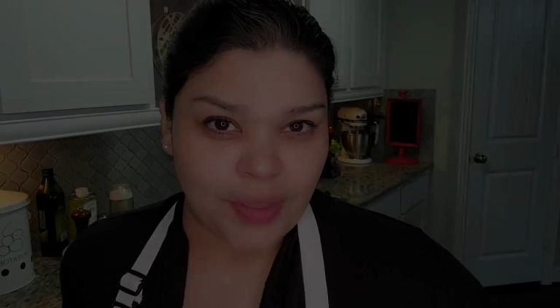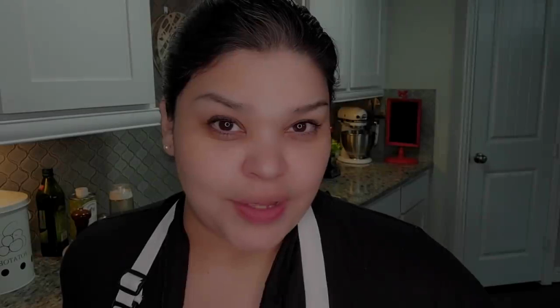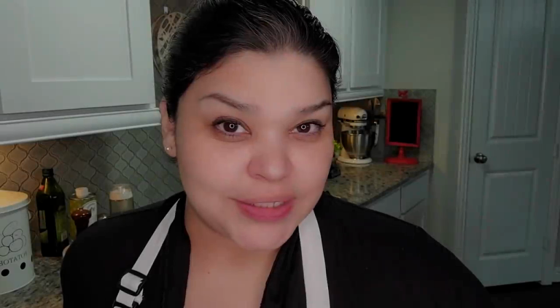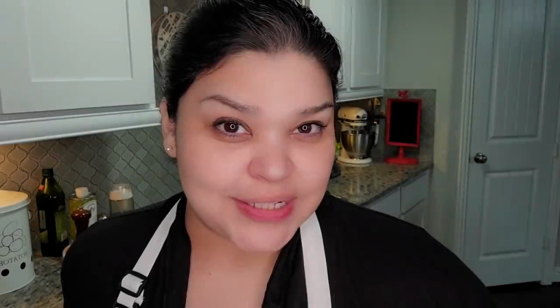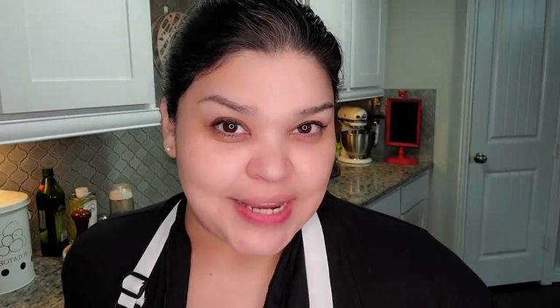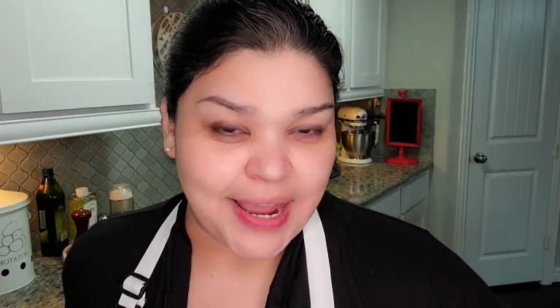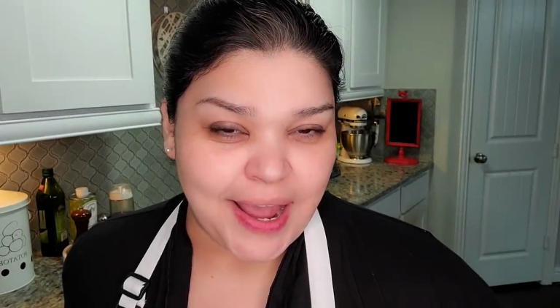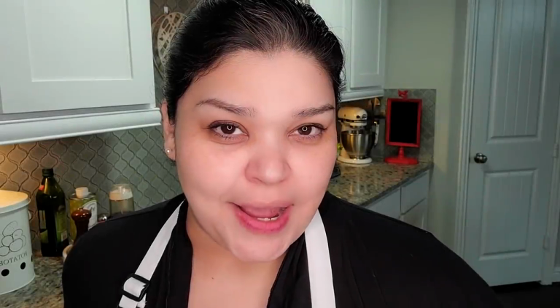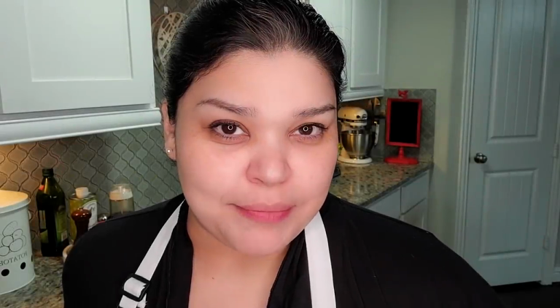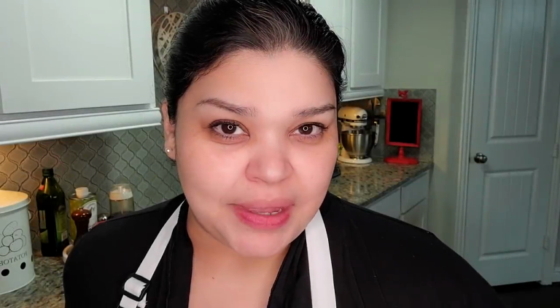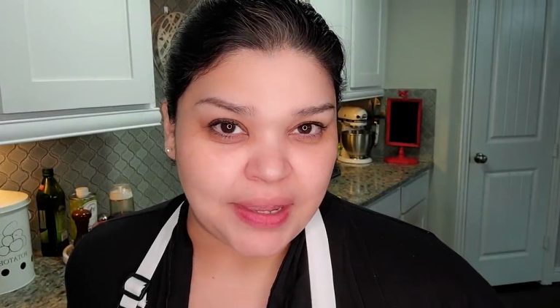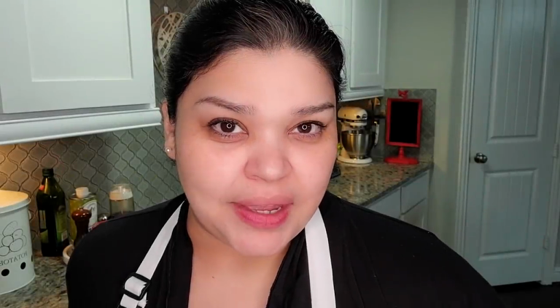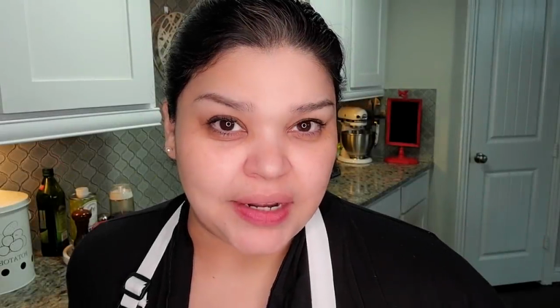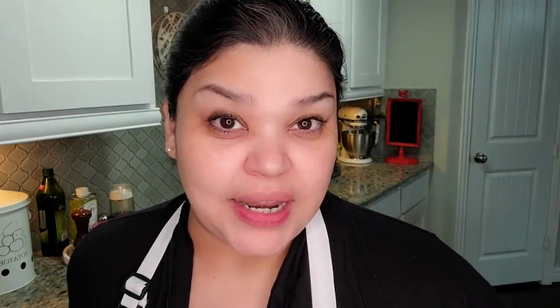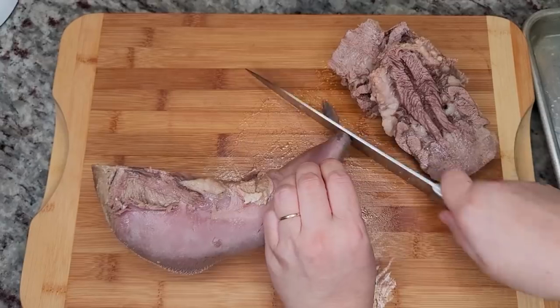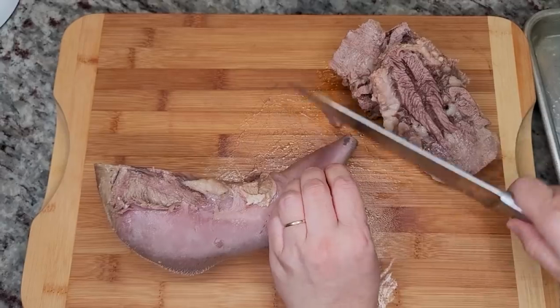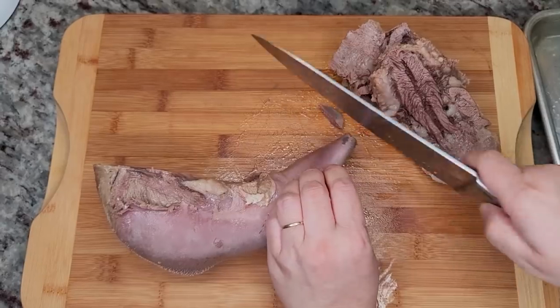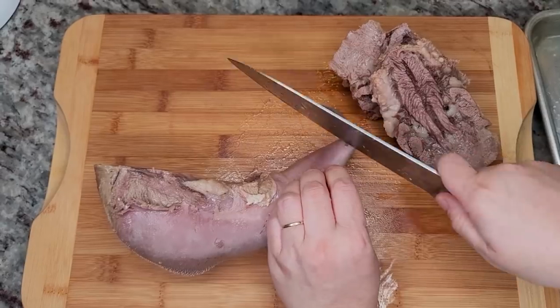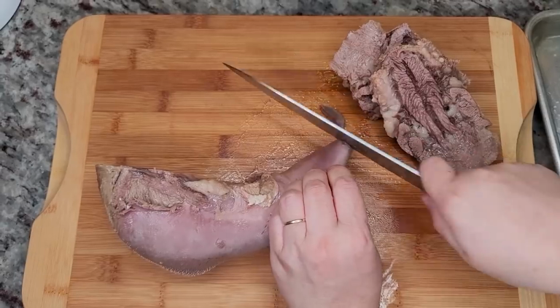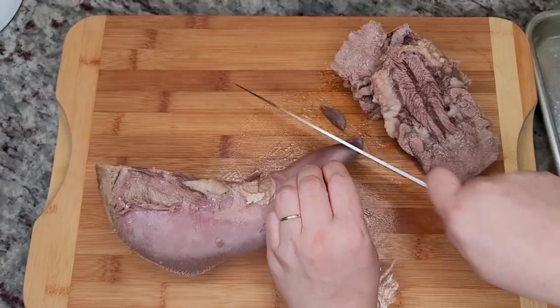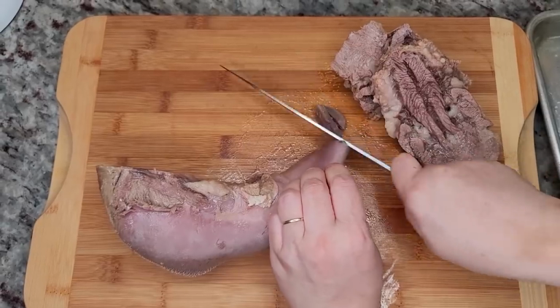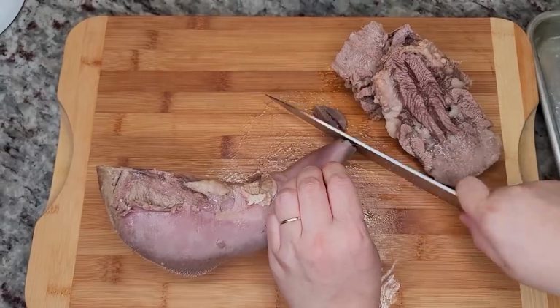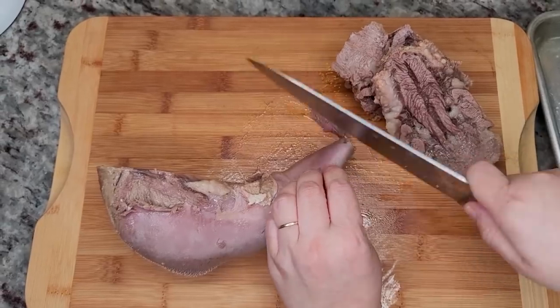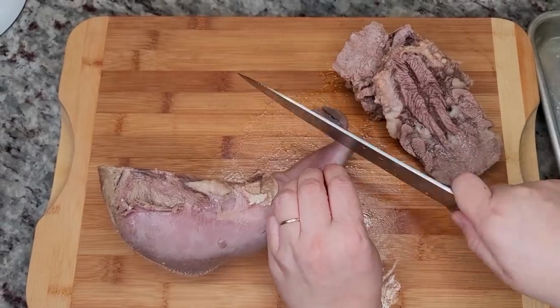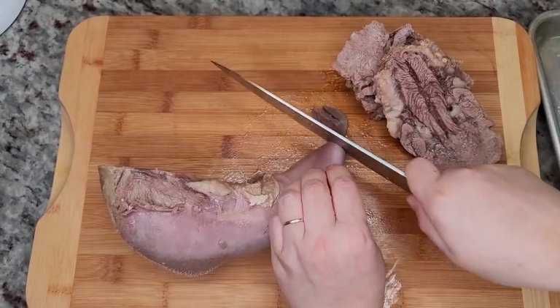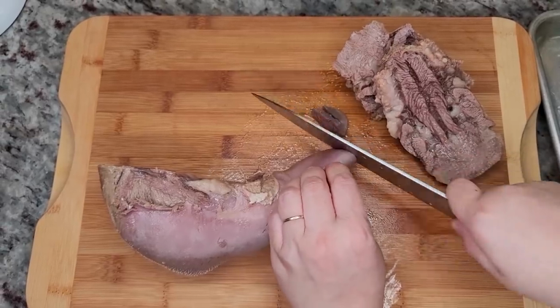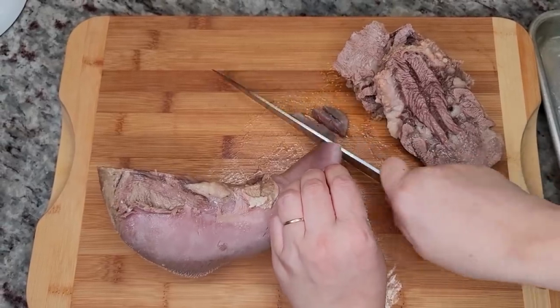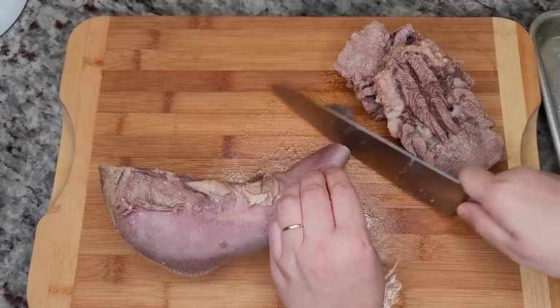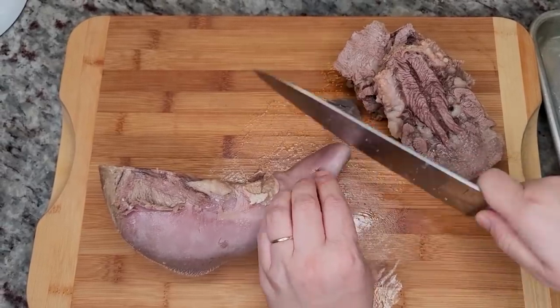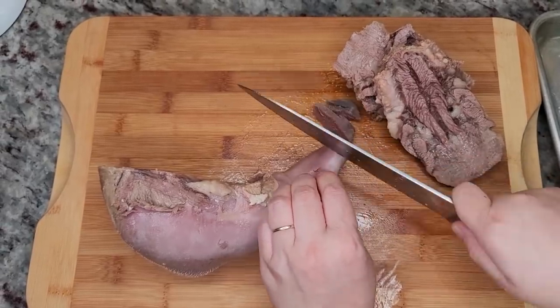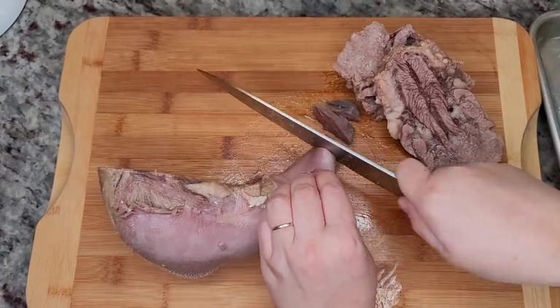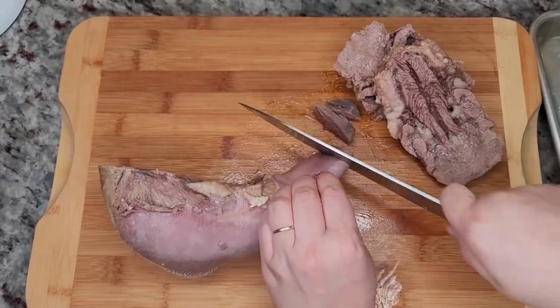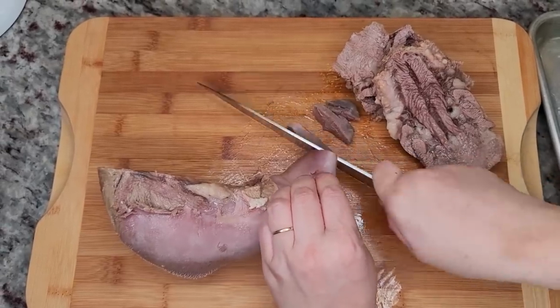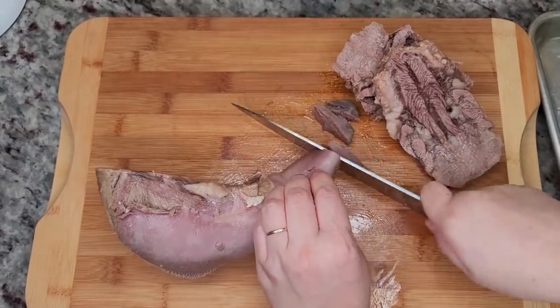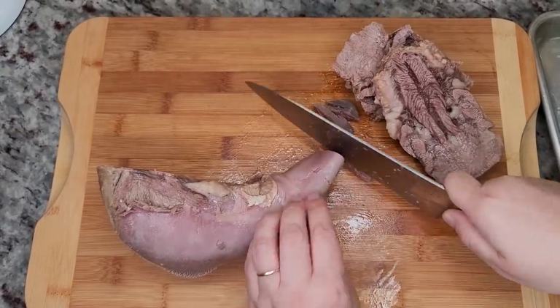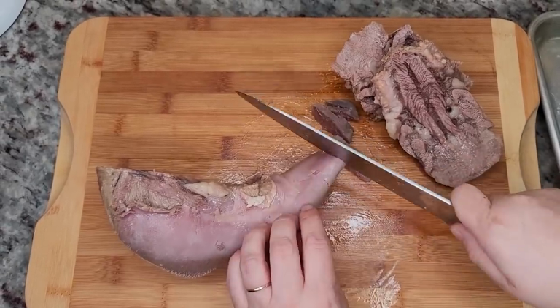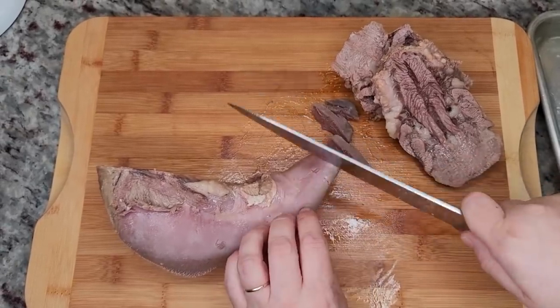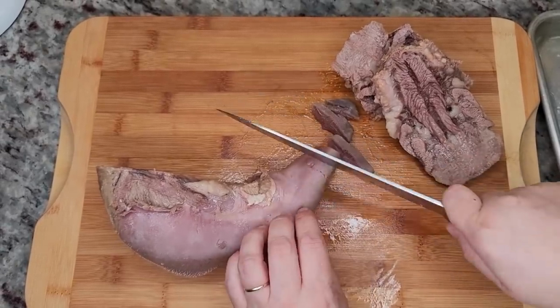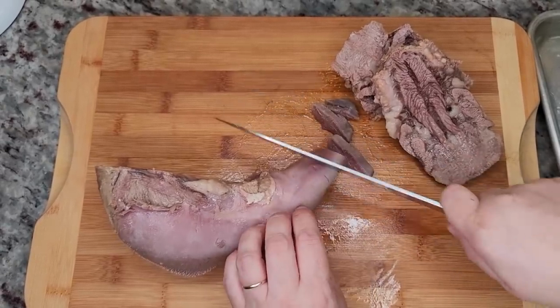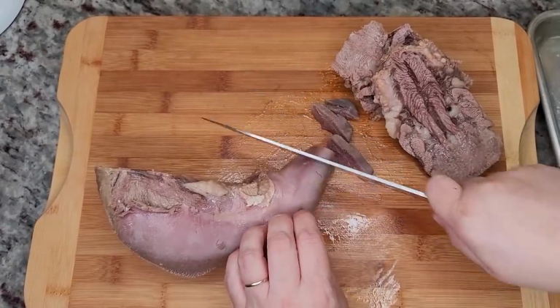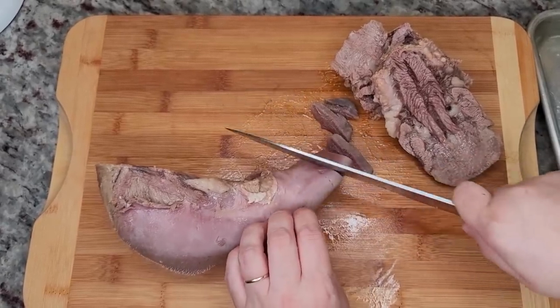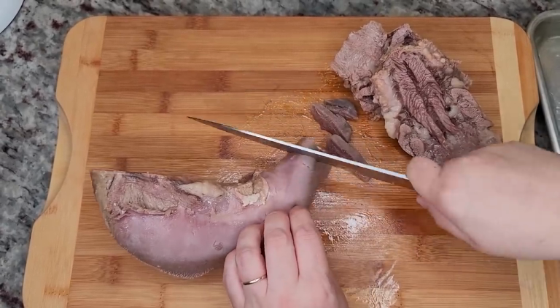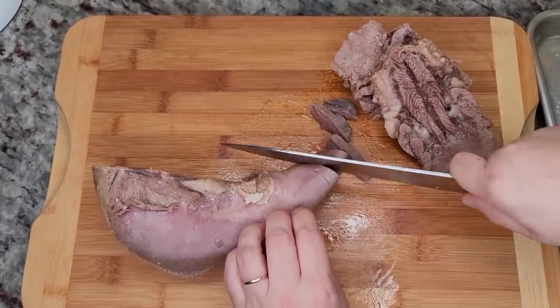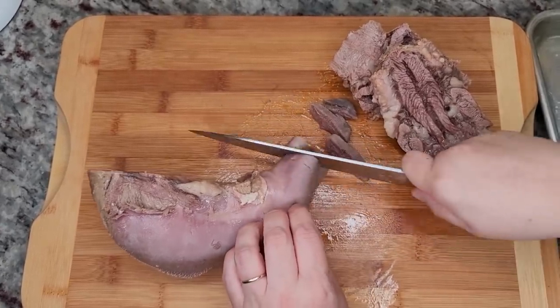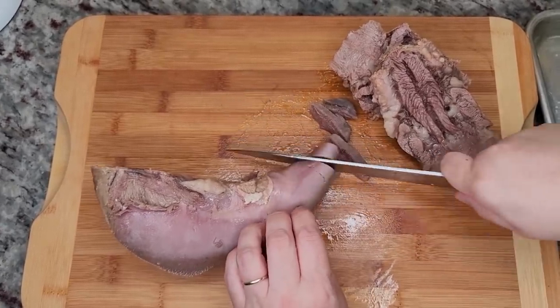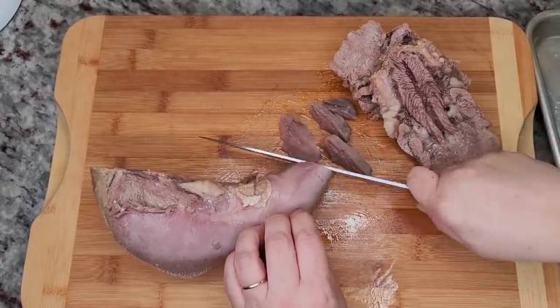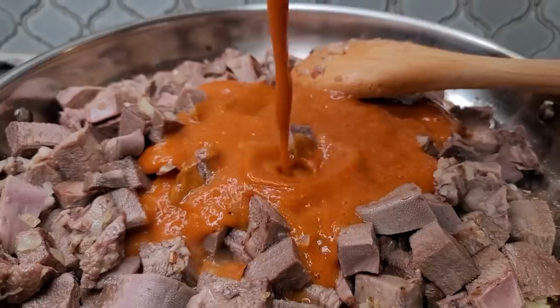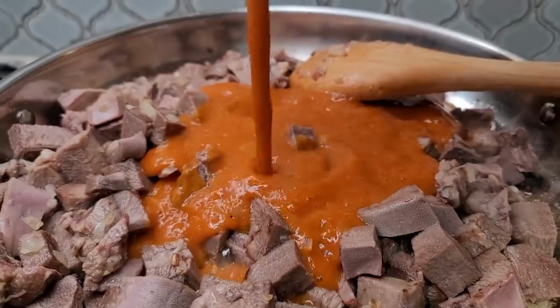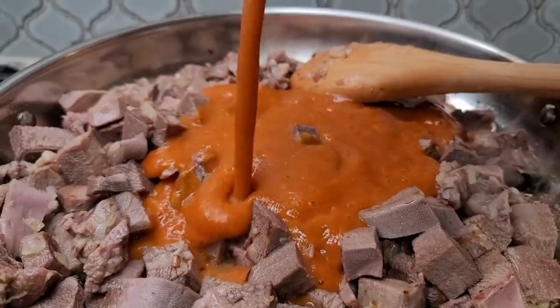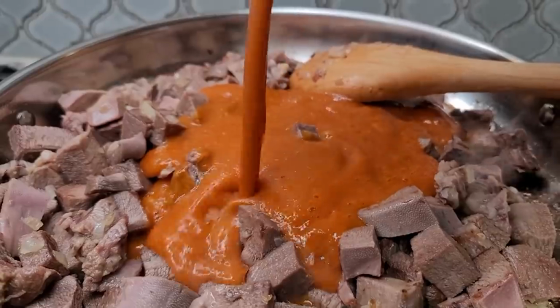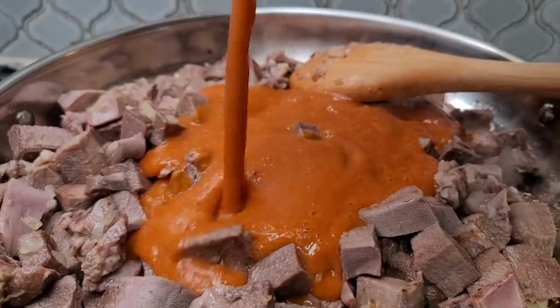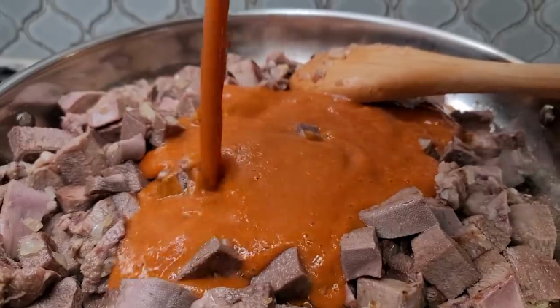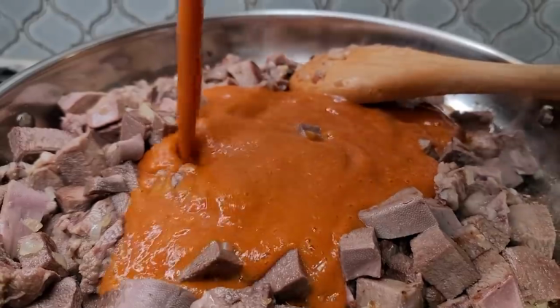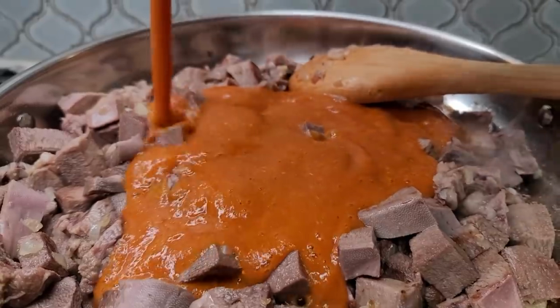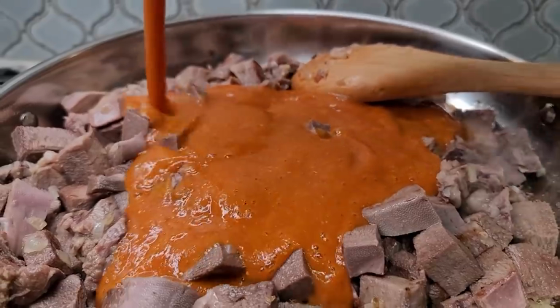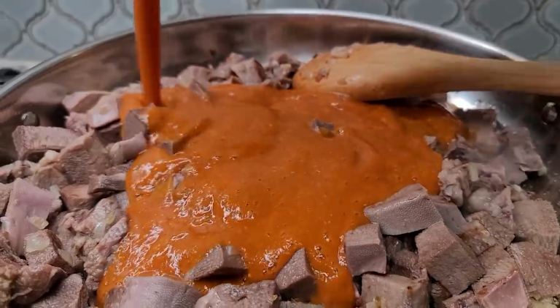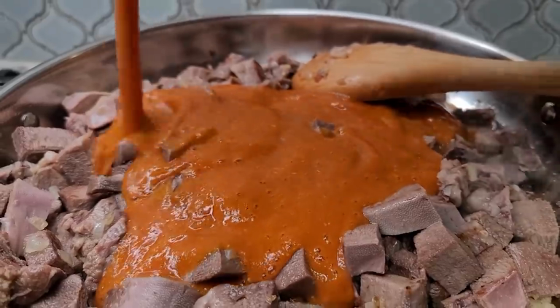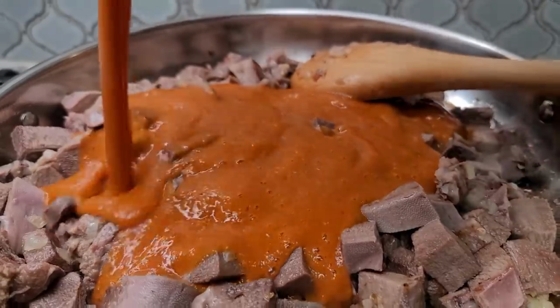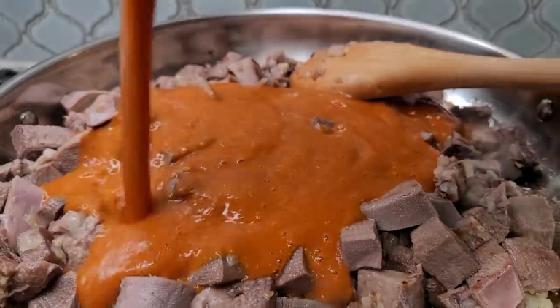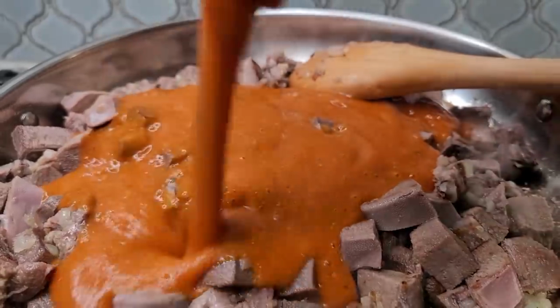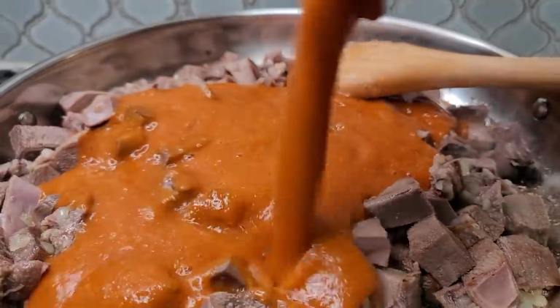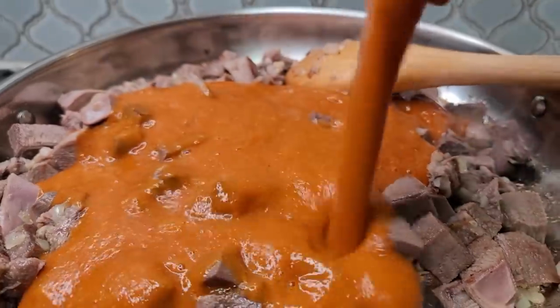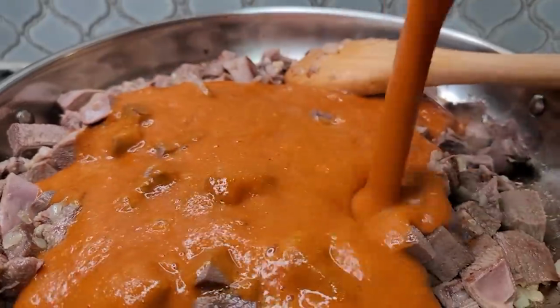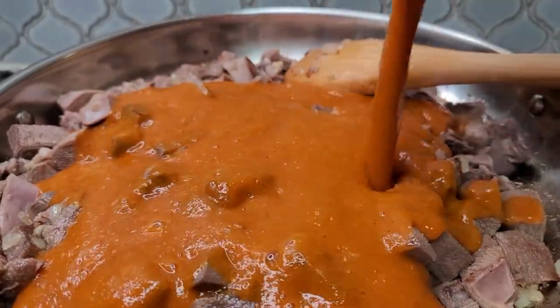Today I'm making lengua de res, cow tongue, and I'm going to stew it in a tomato salsa.